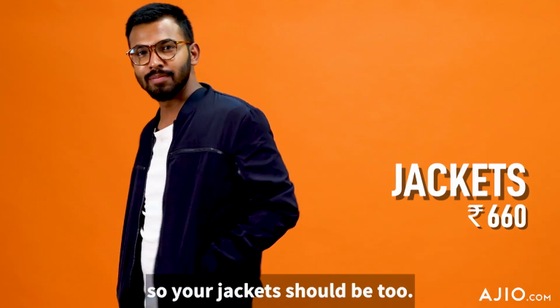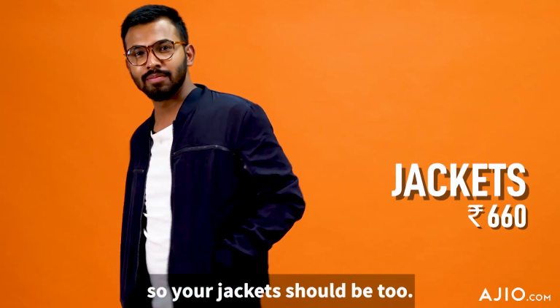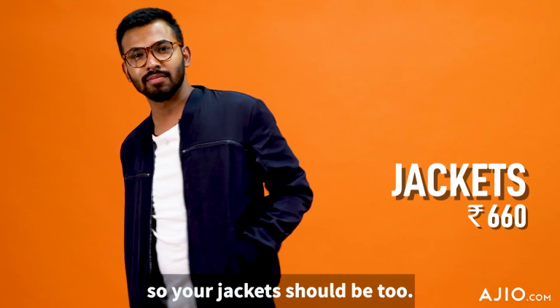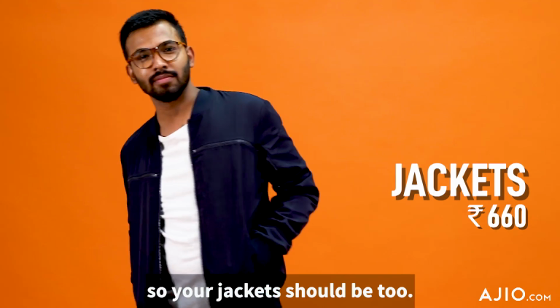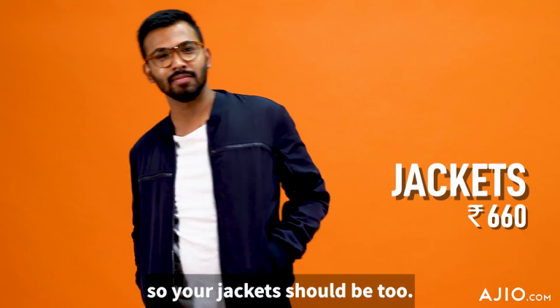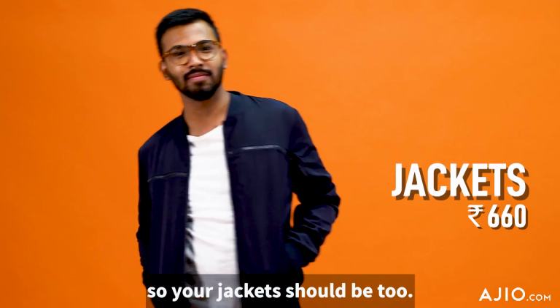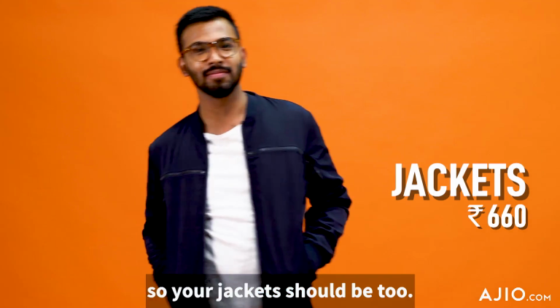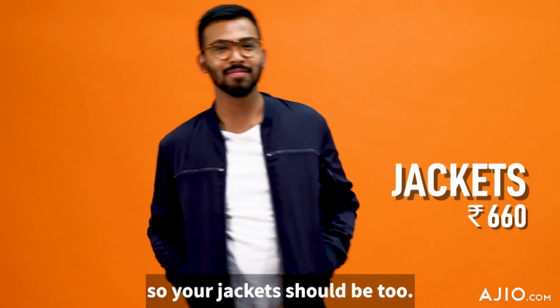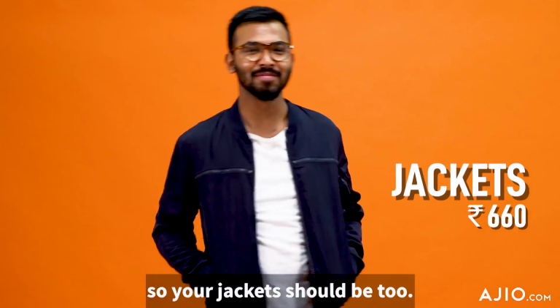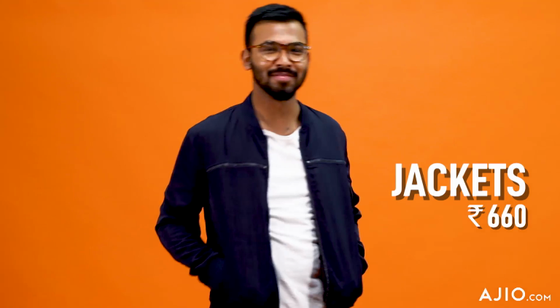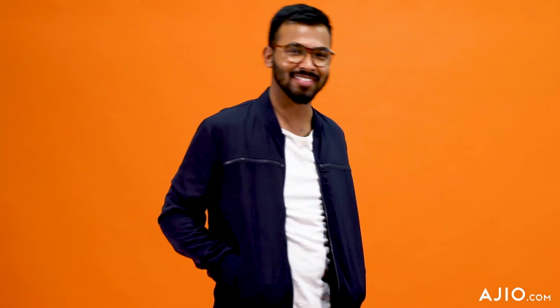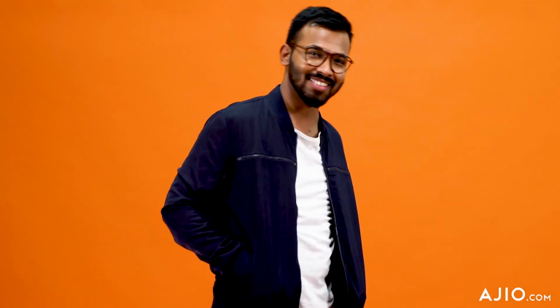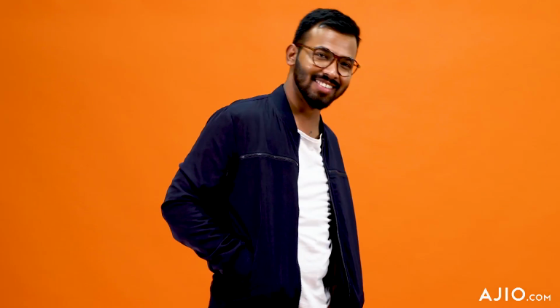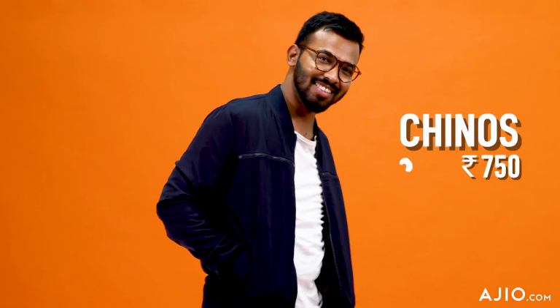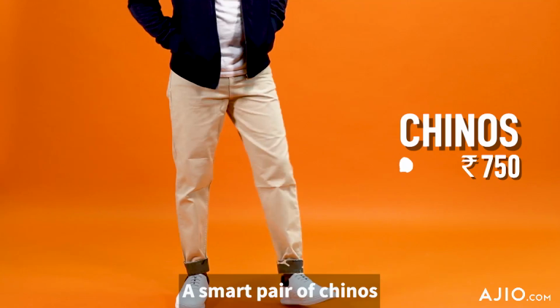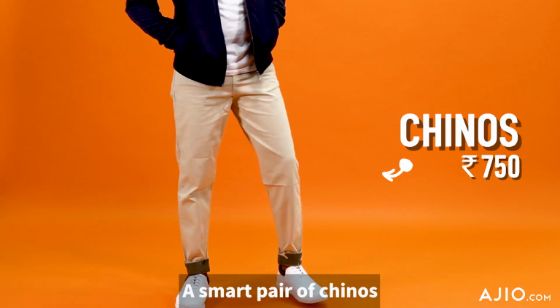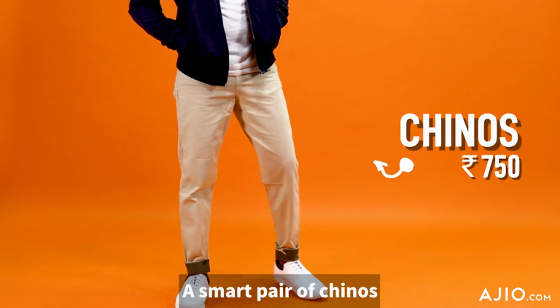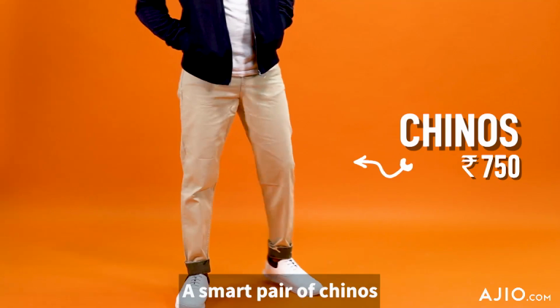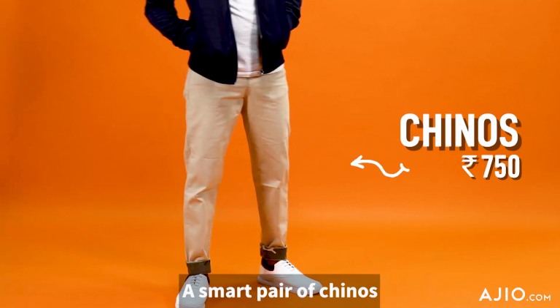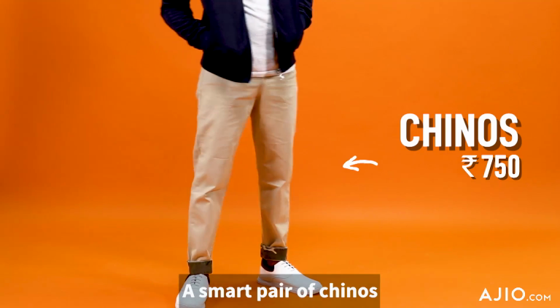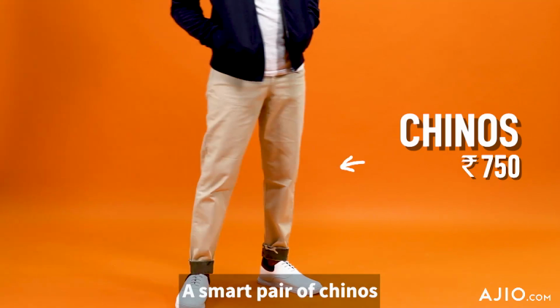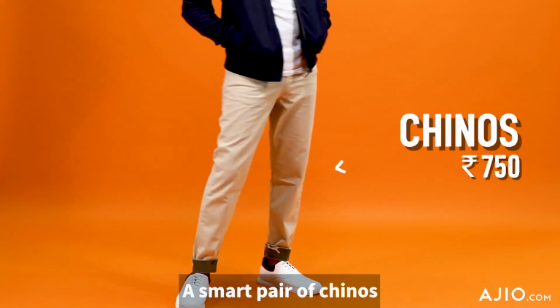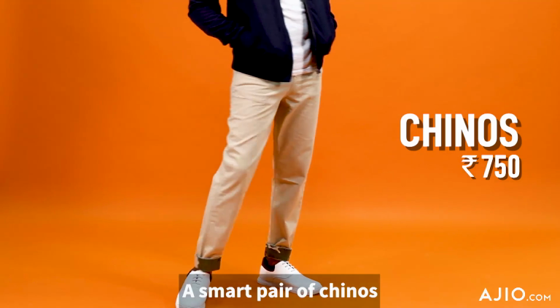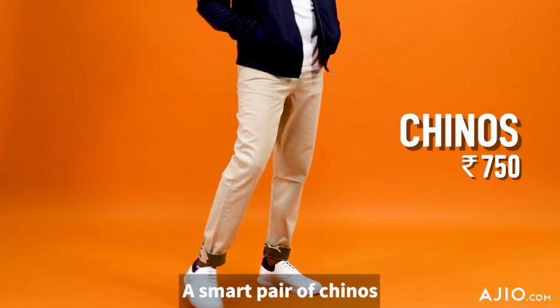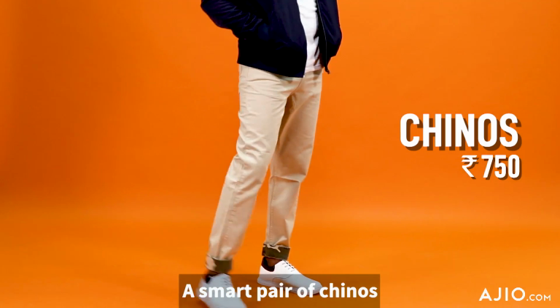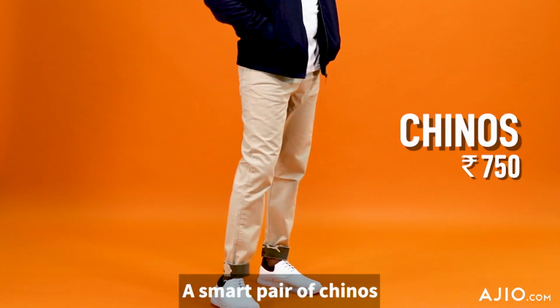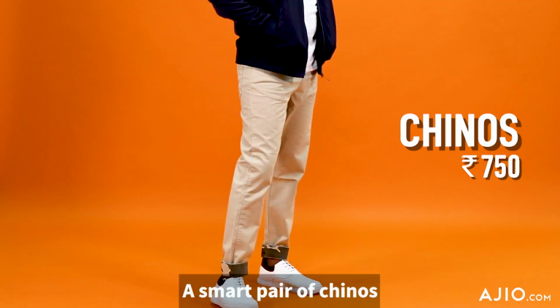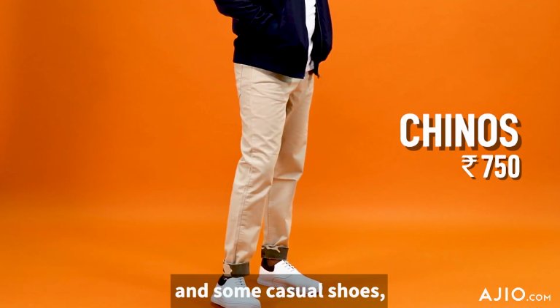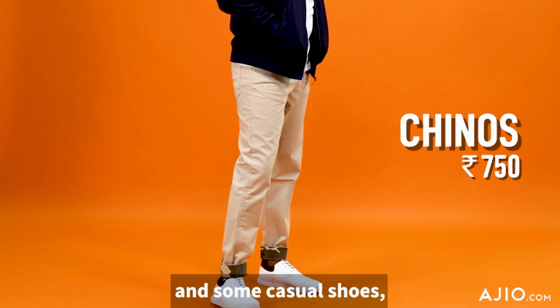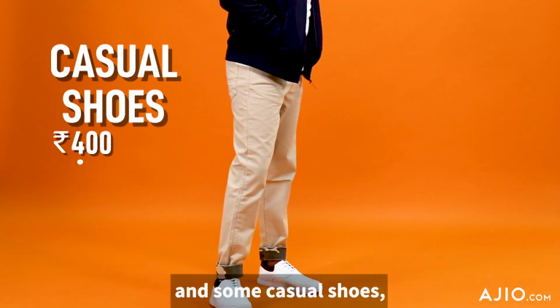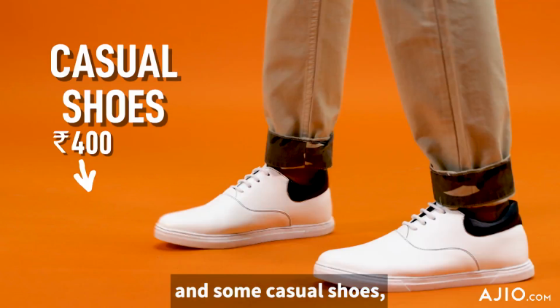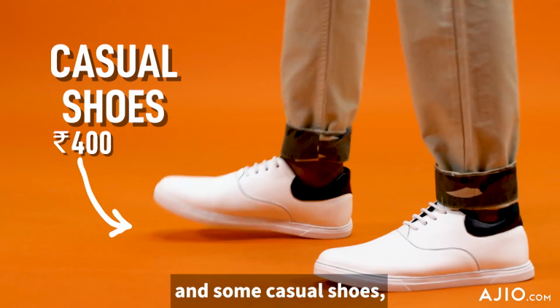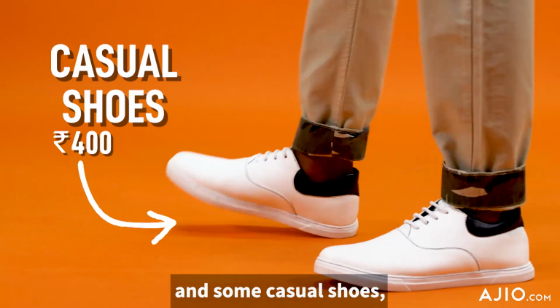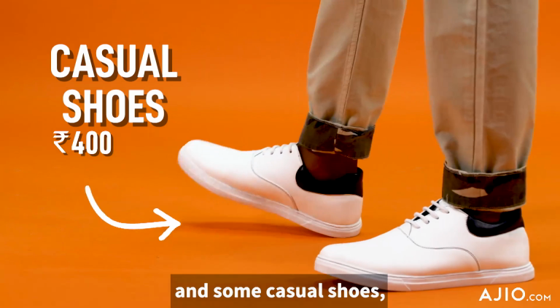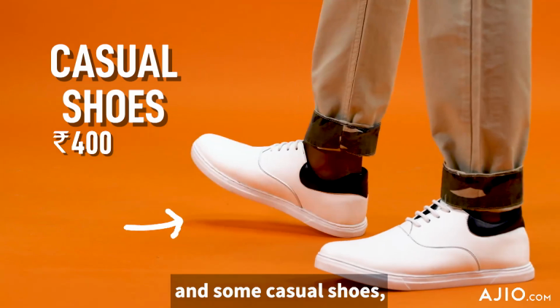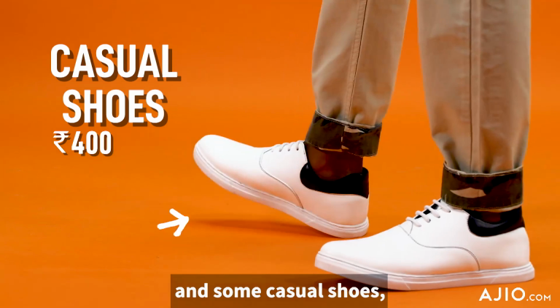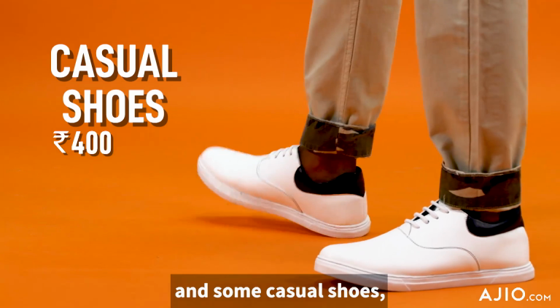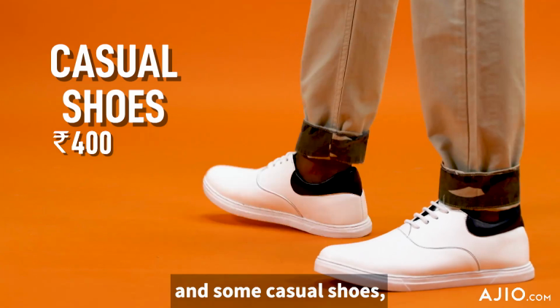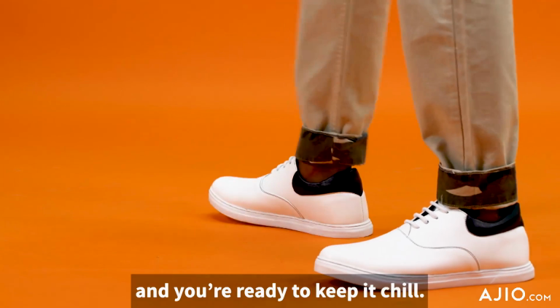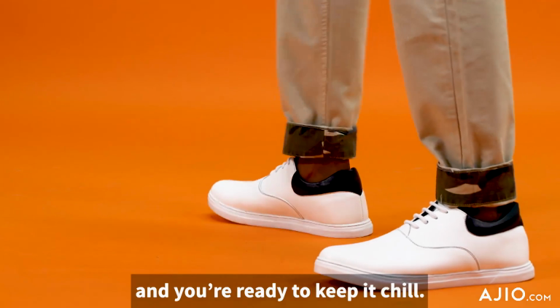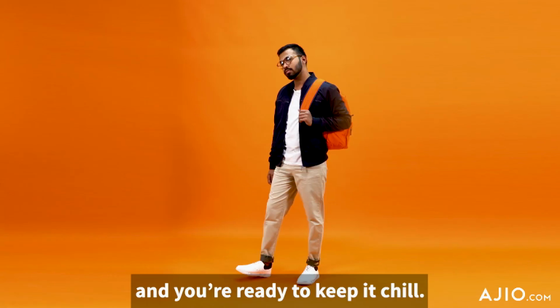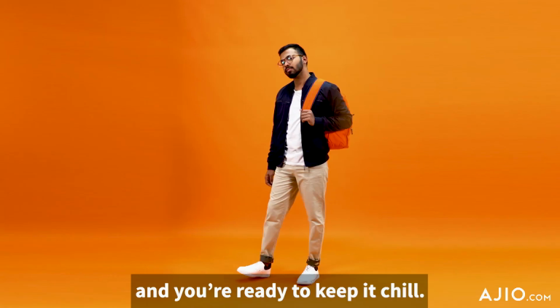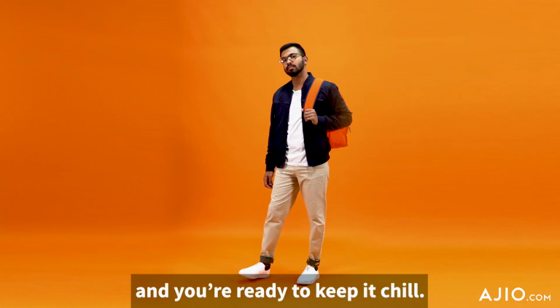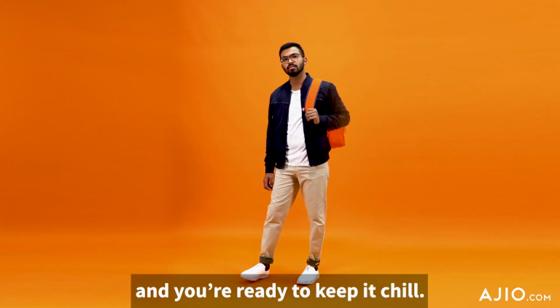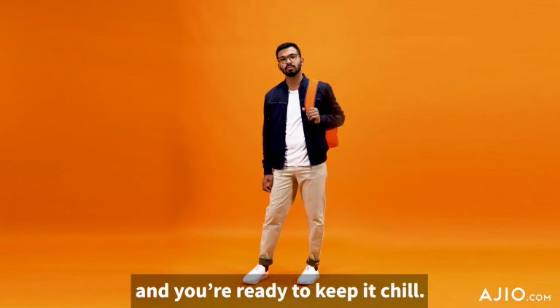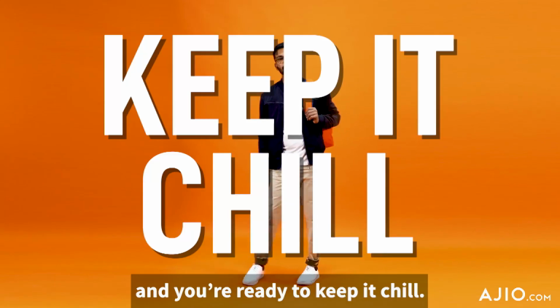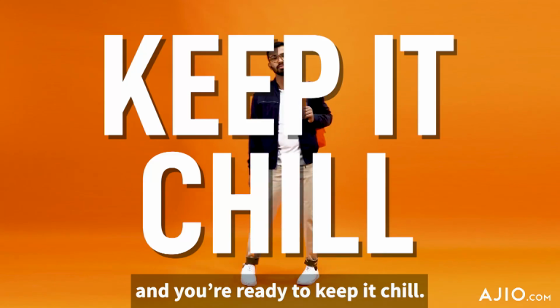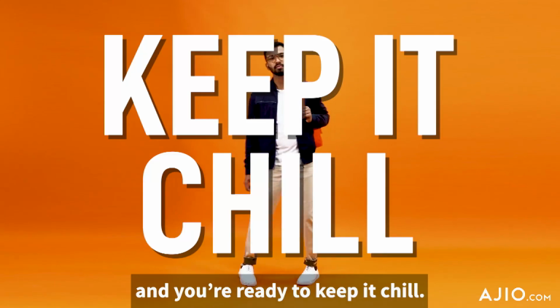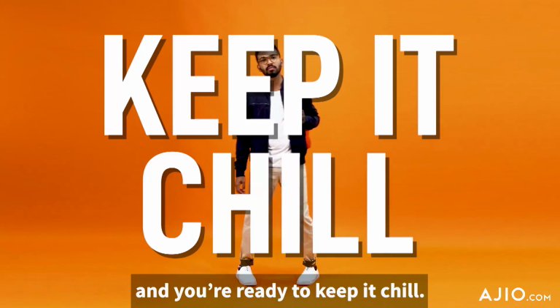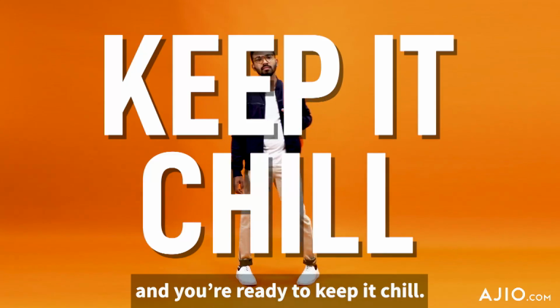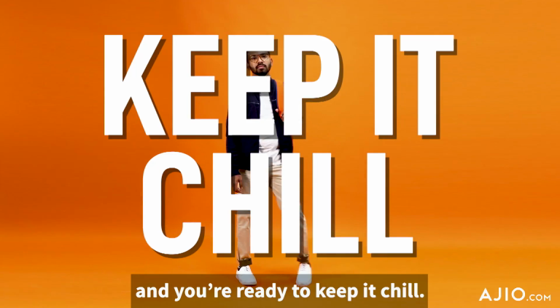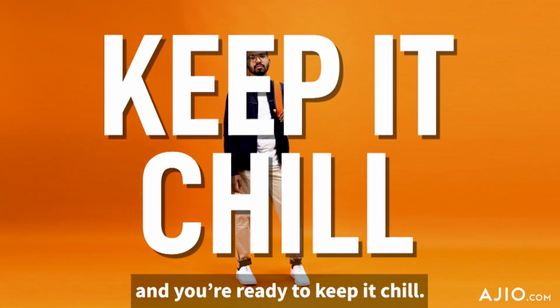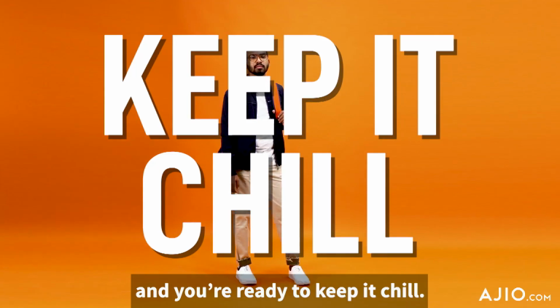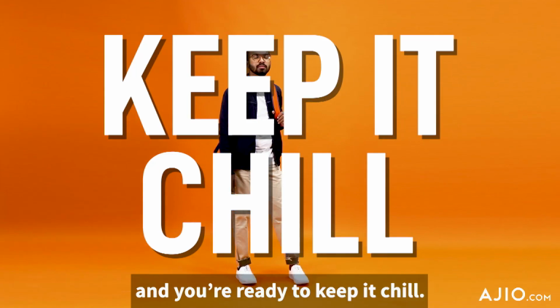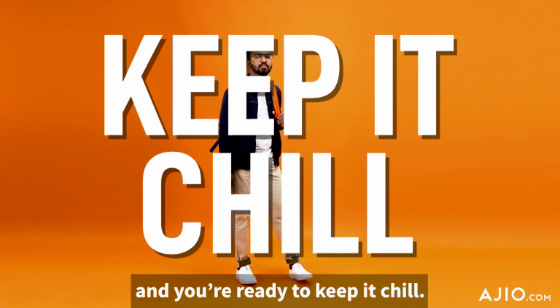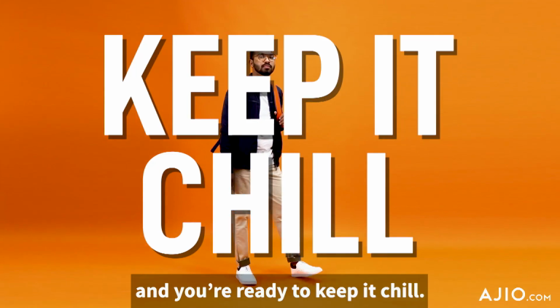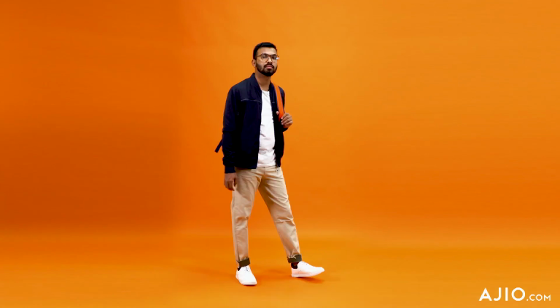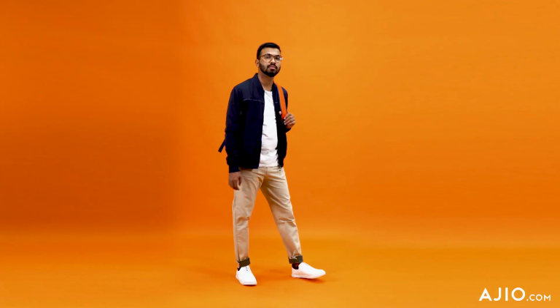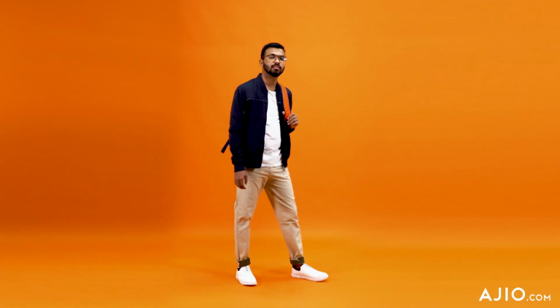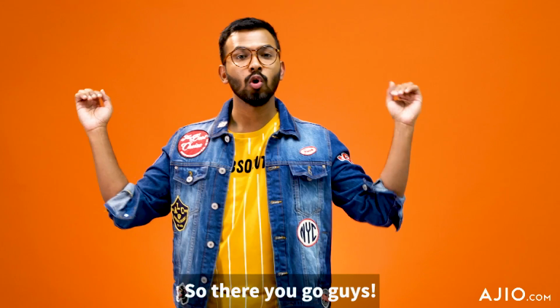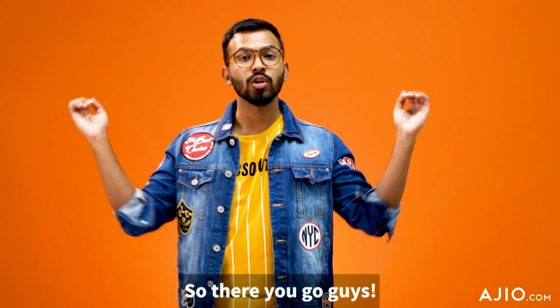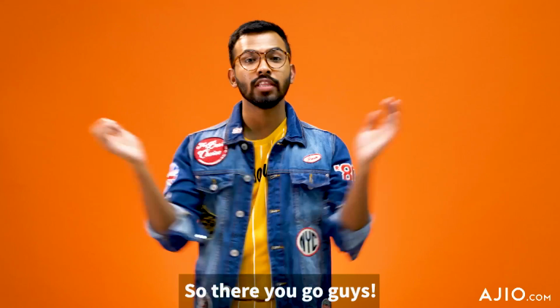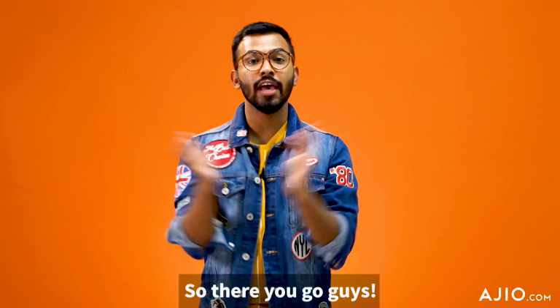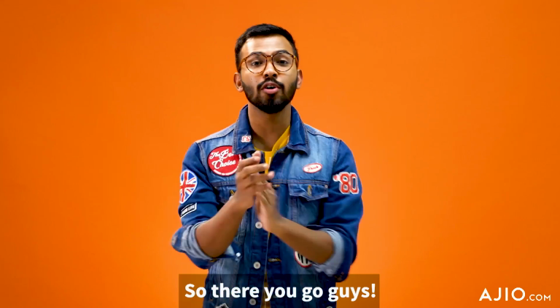The rains are on, so your jackets should be too. A smart pair of chinos and some casual shoes, and you're ready to keep it chill.